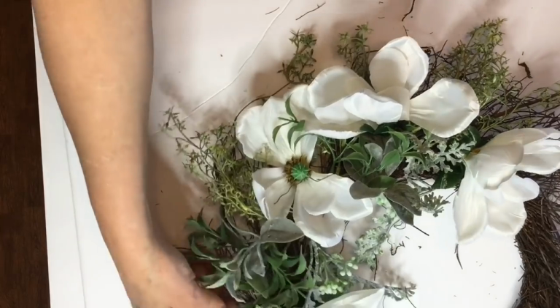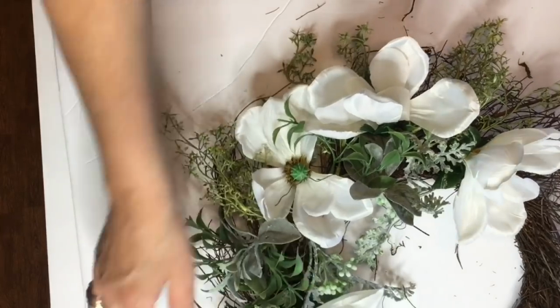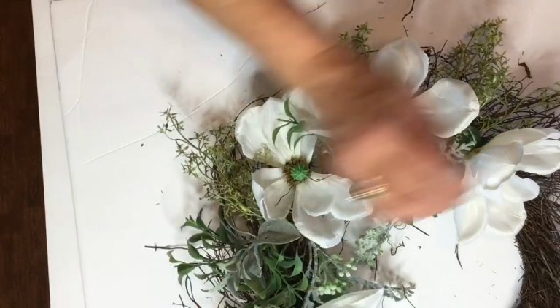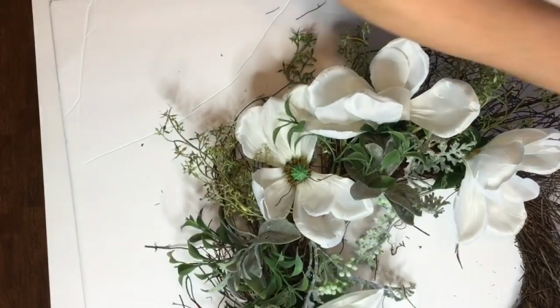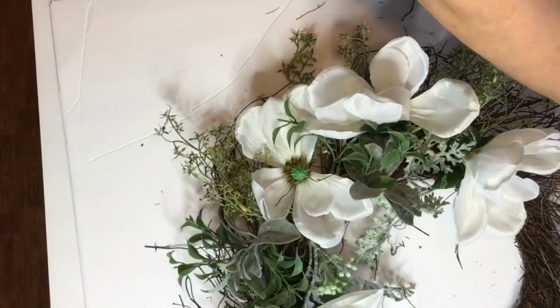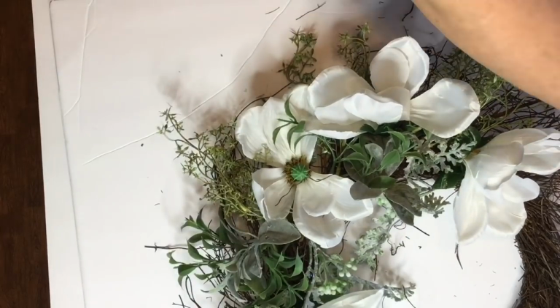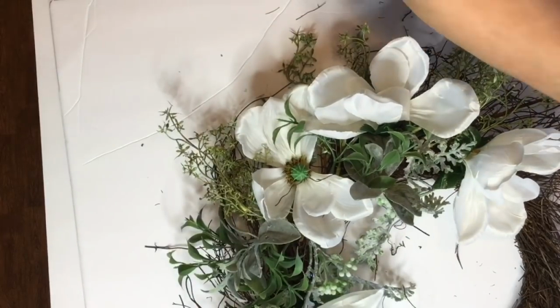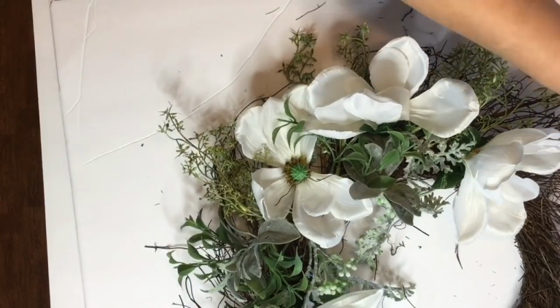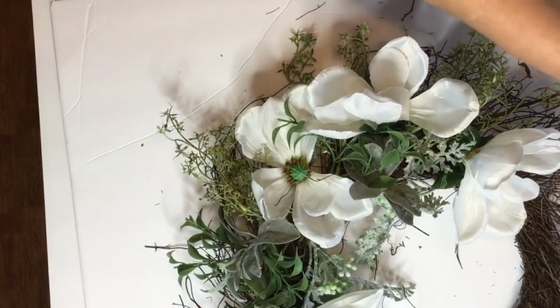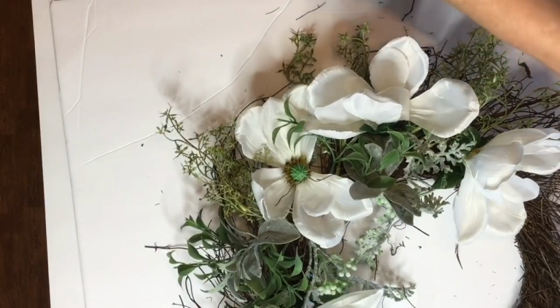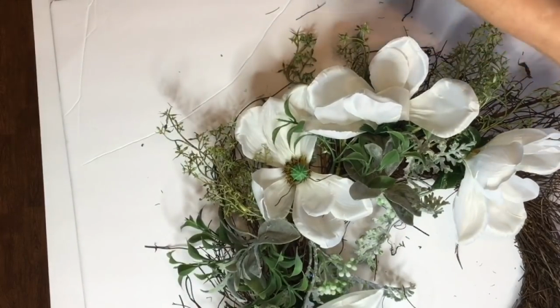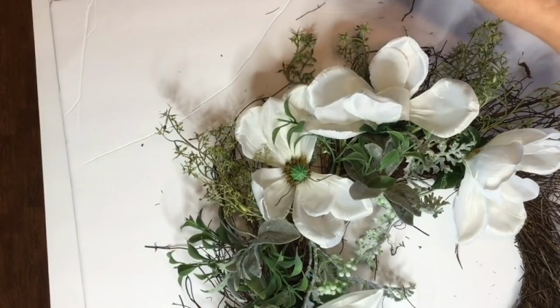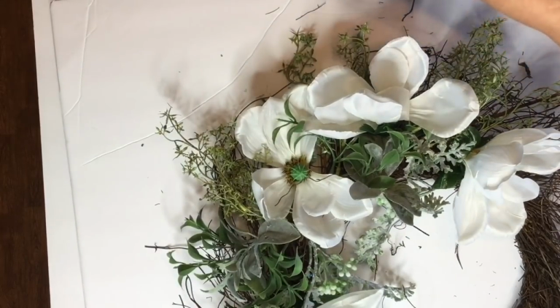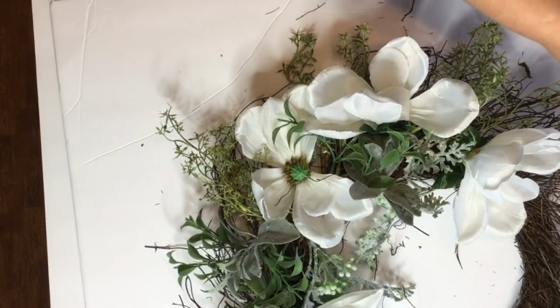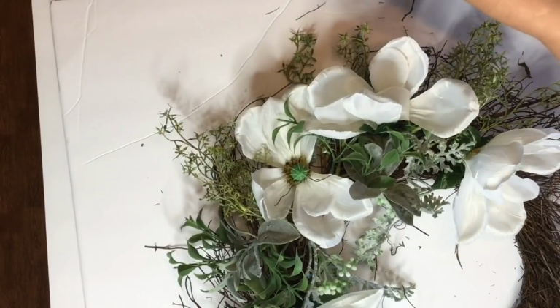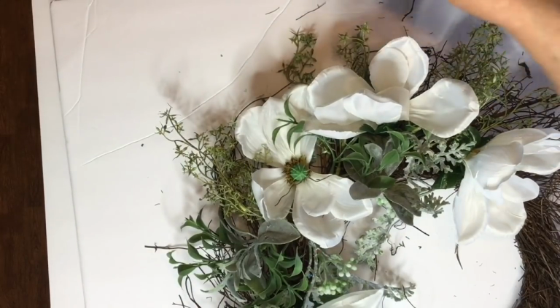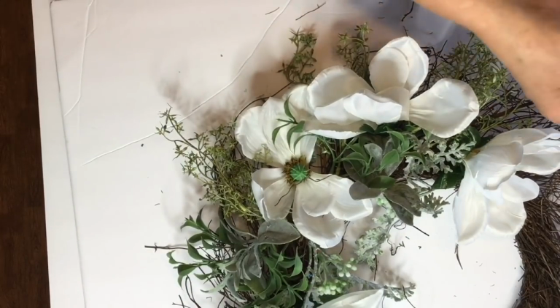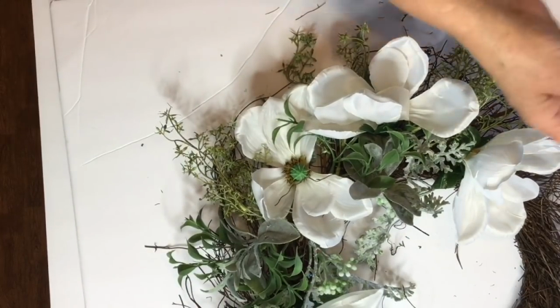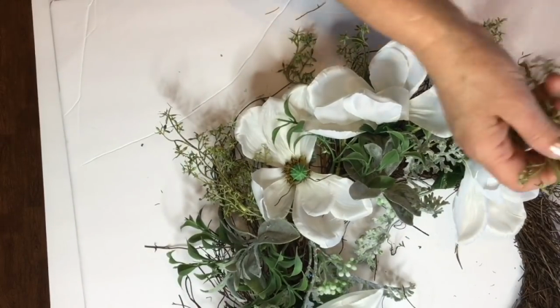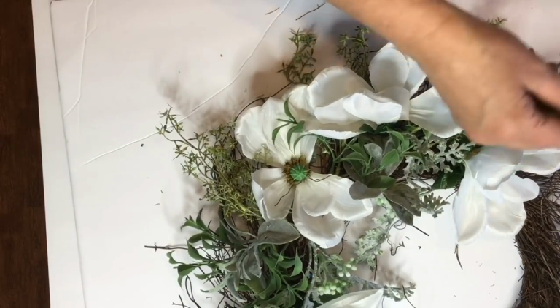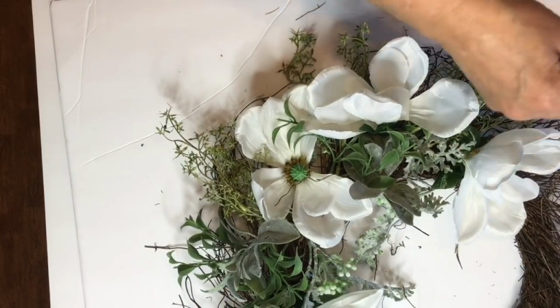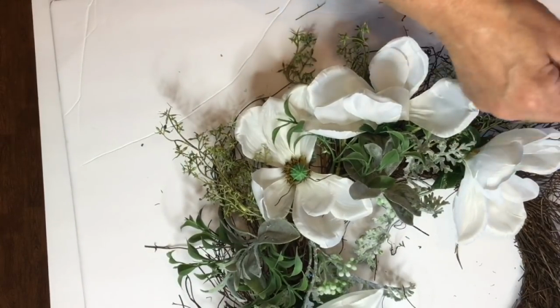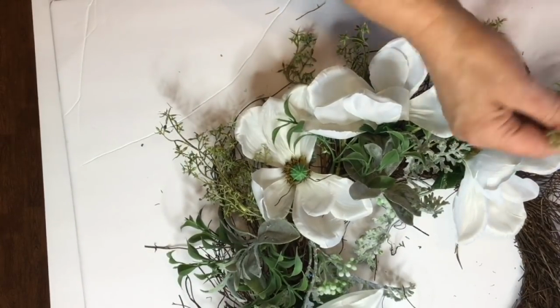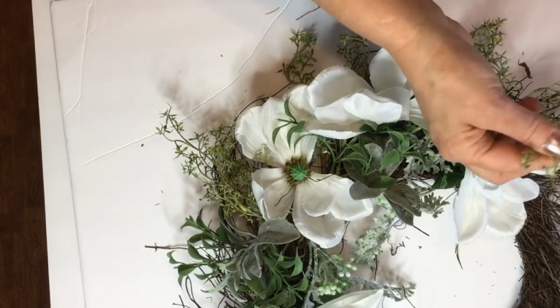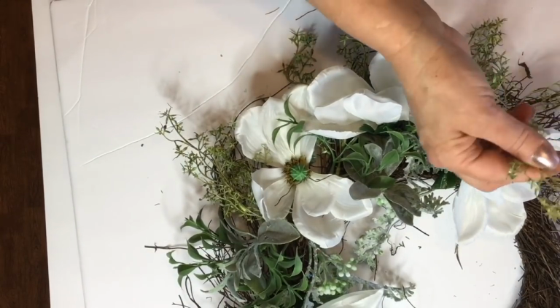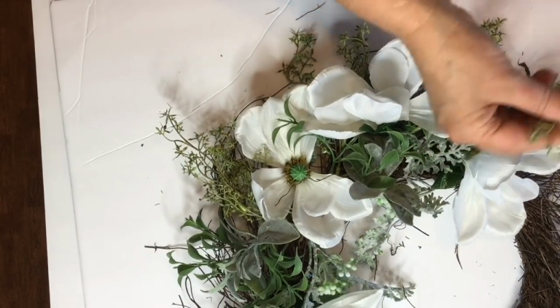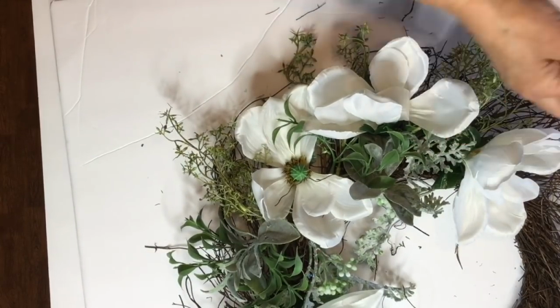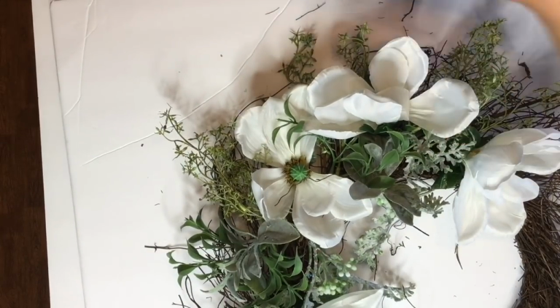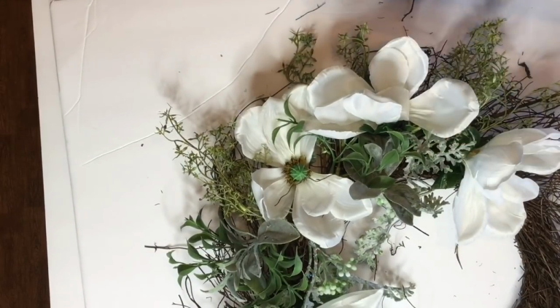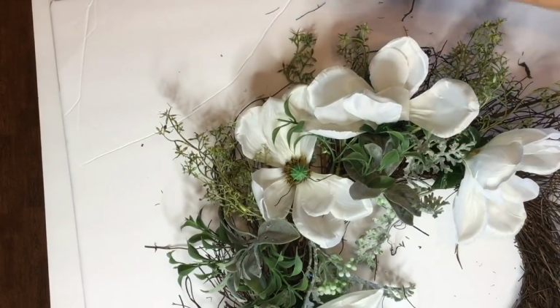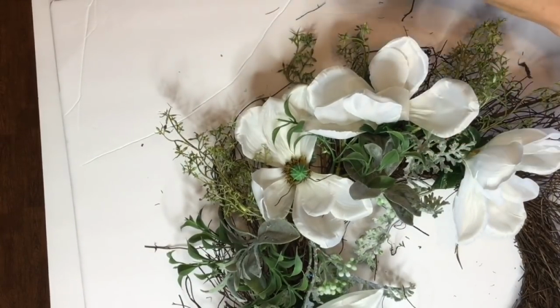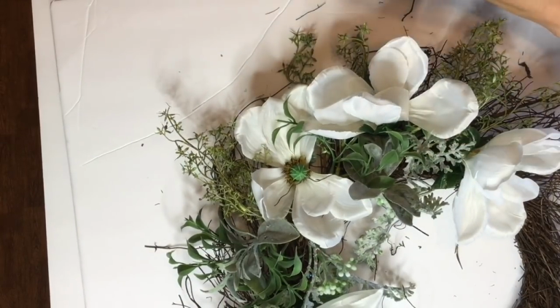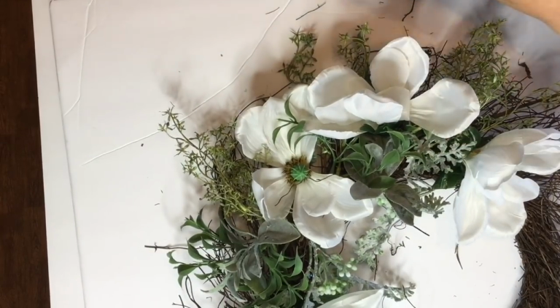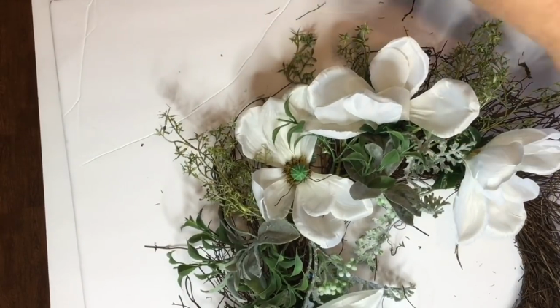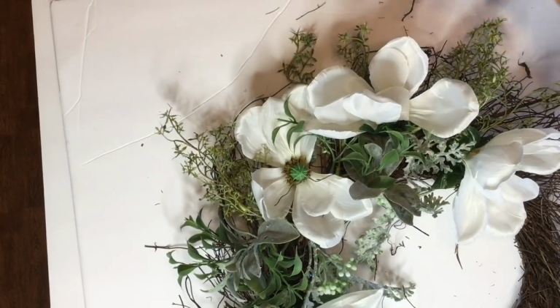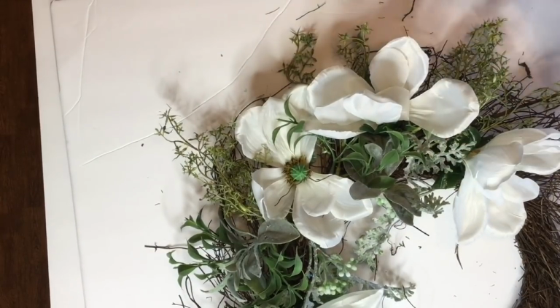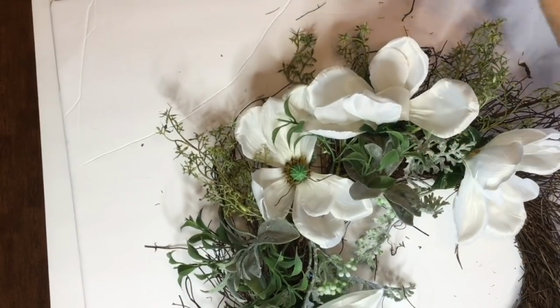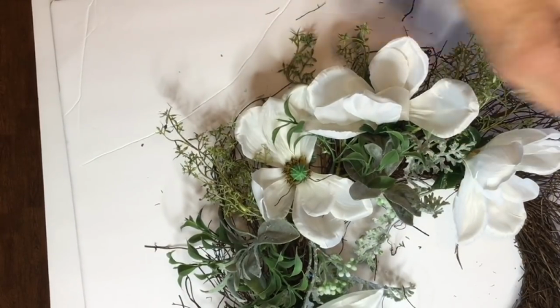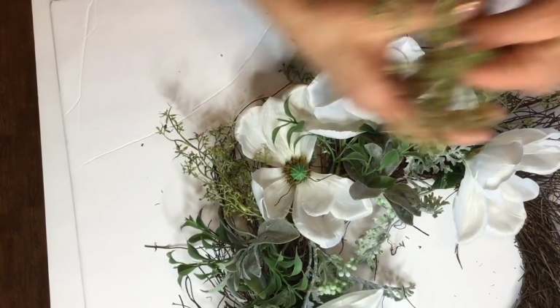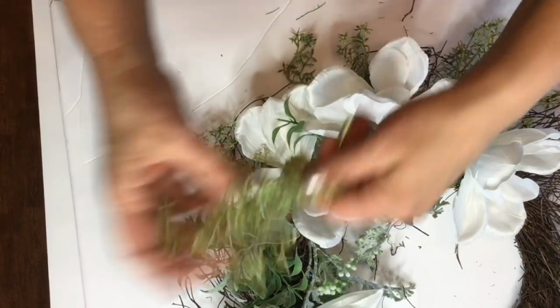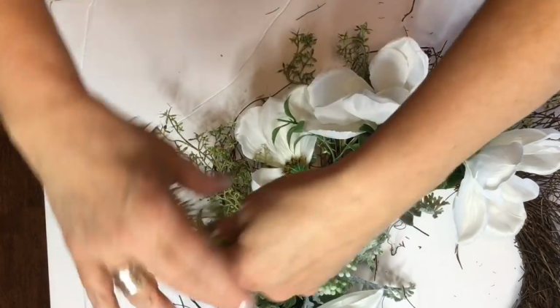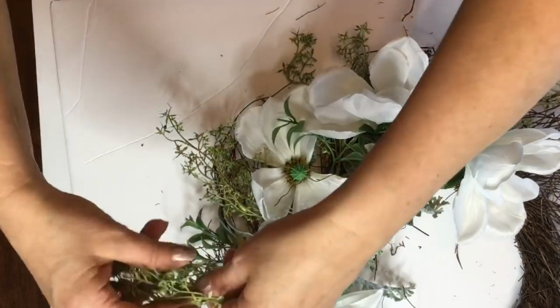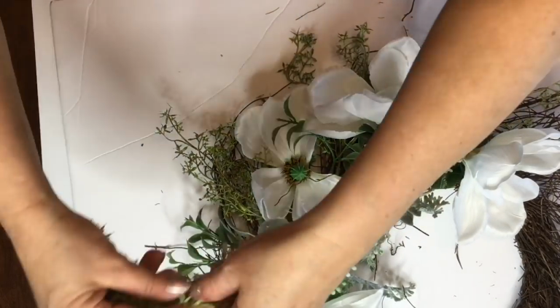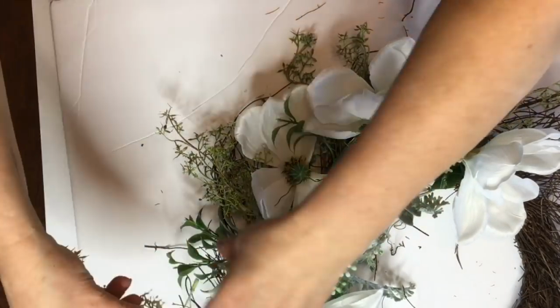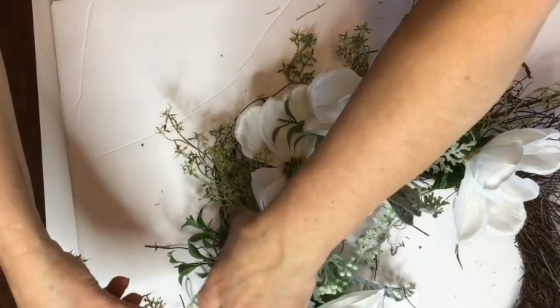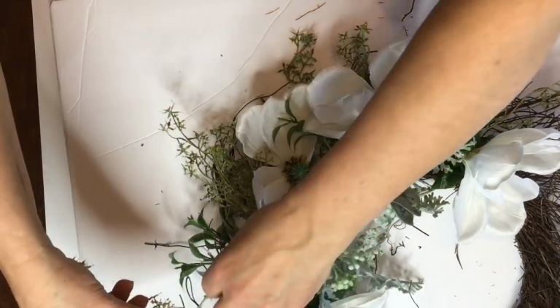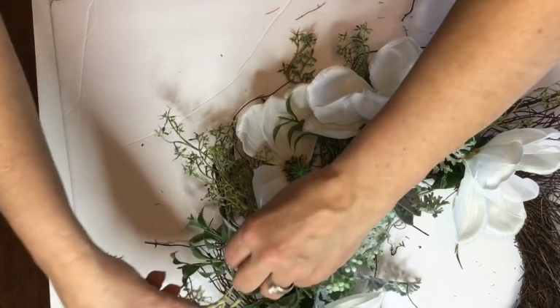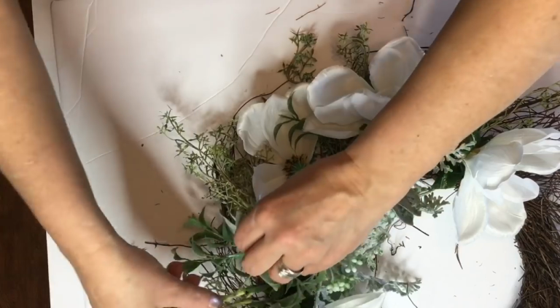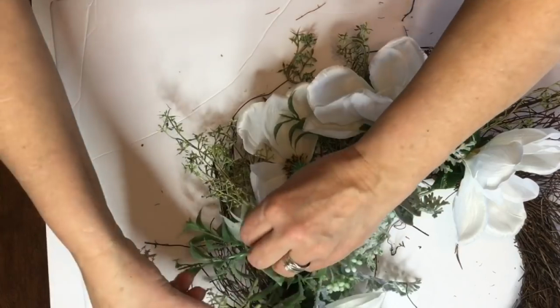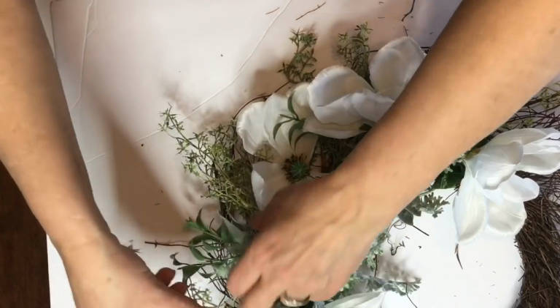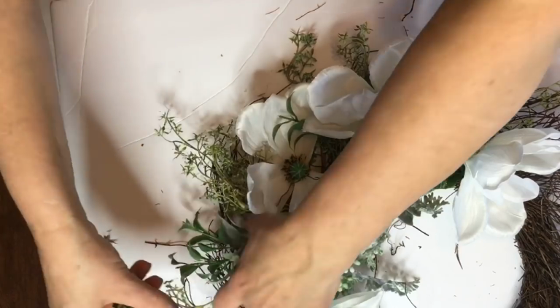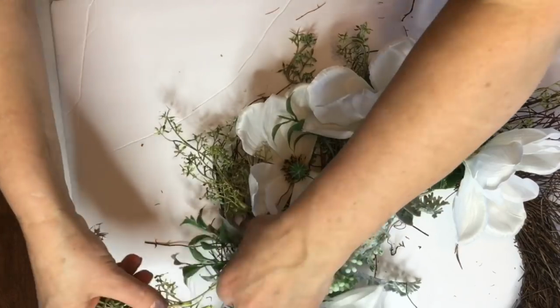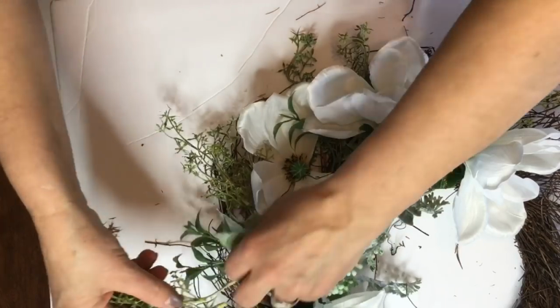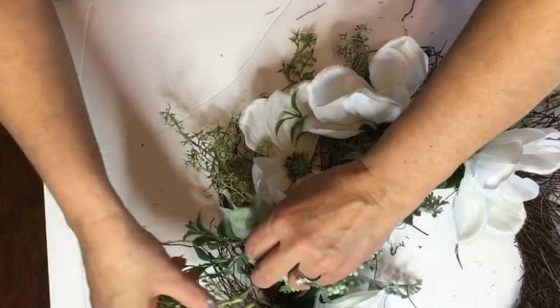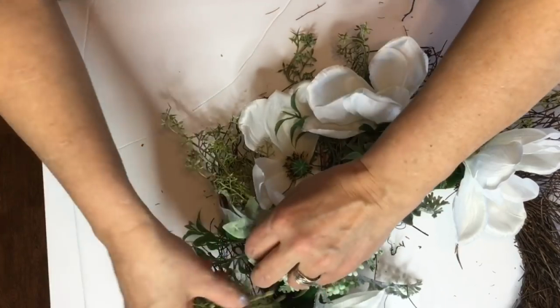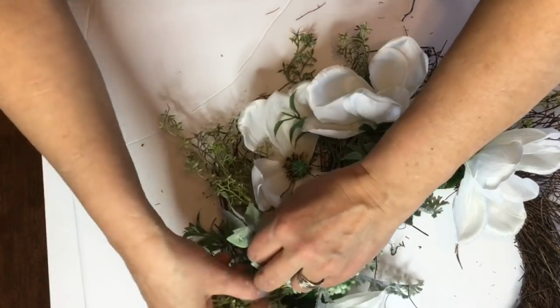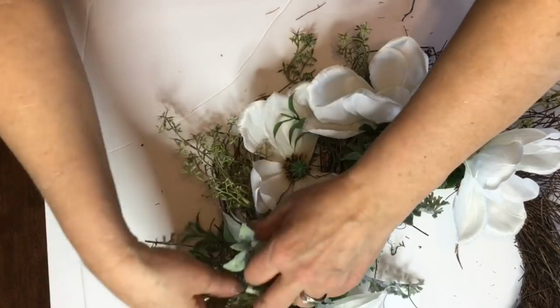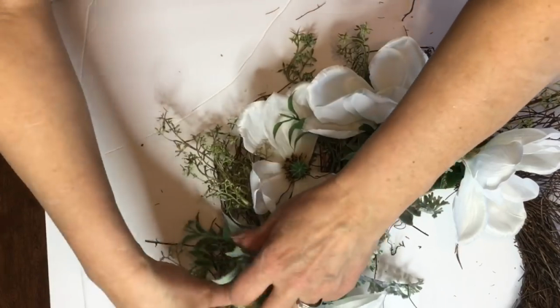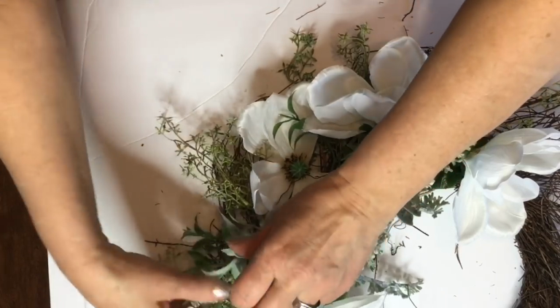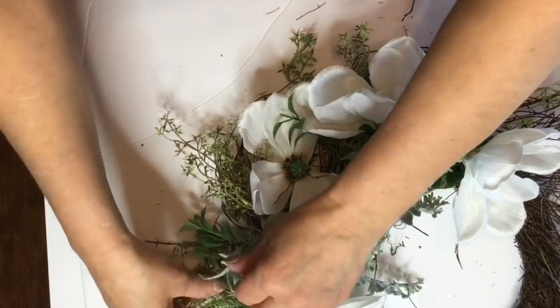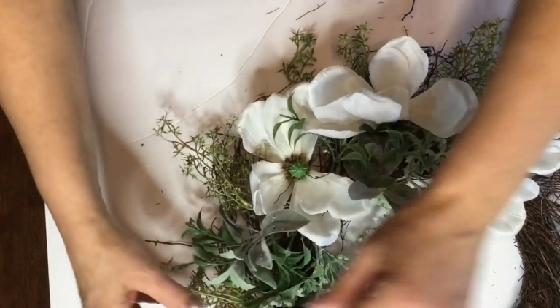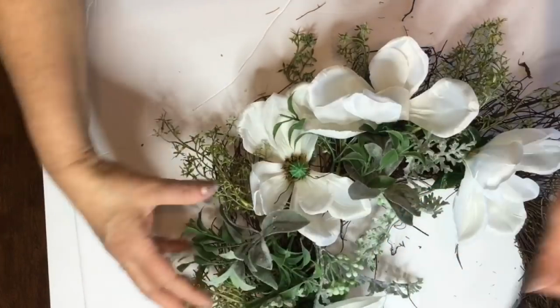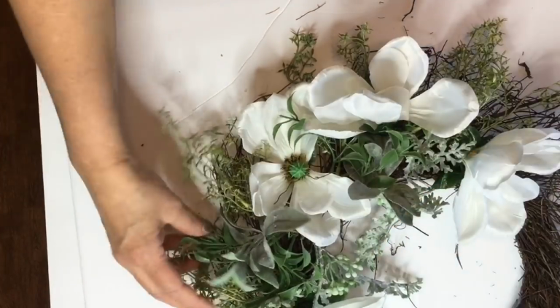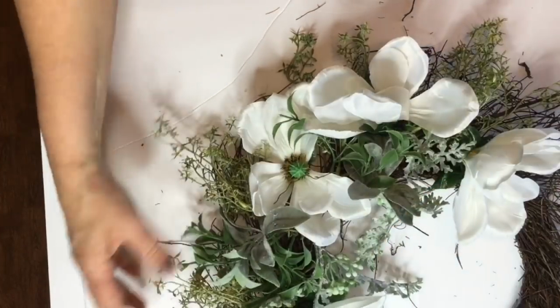And what you need to do is just keep building the greenery and the flowers until you get a look that you like to see.